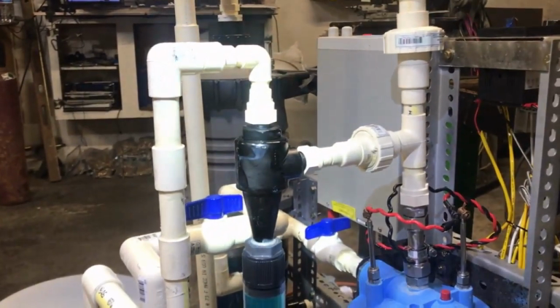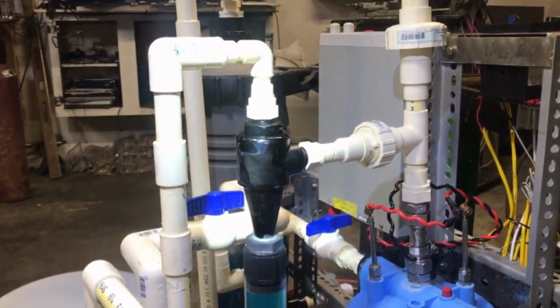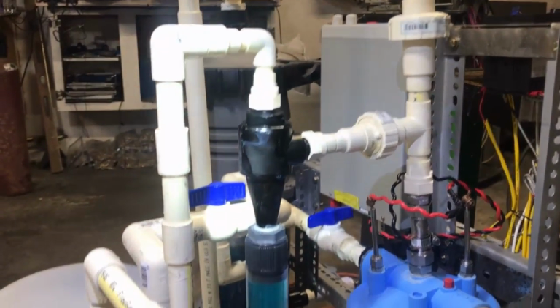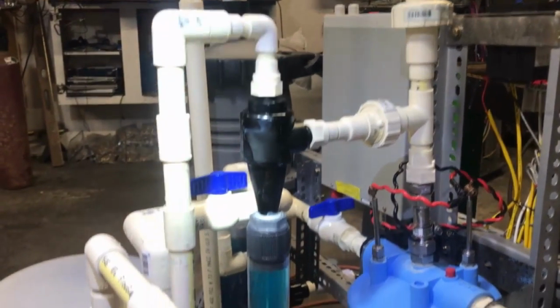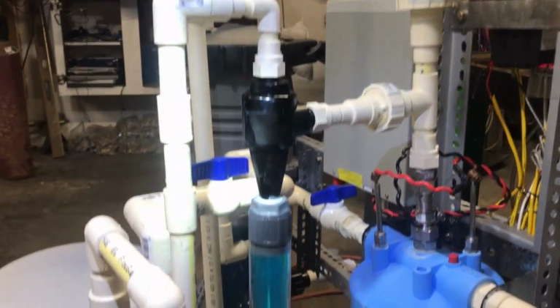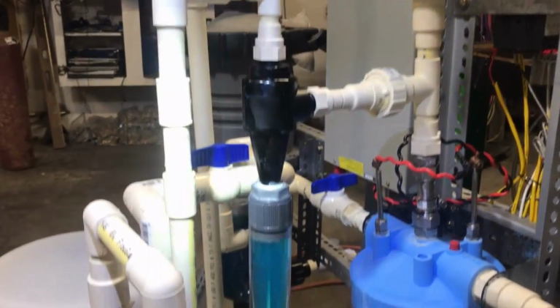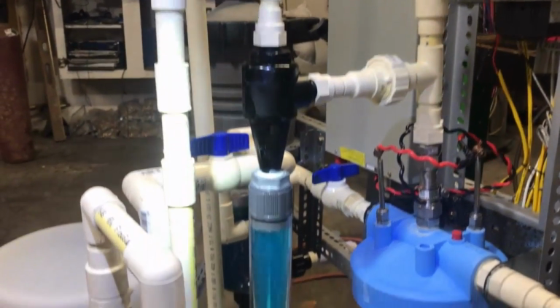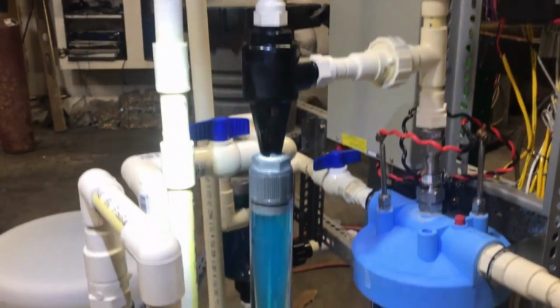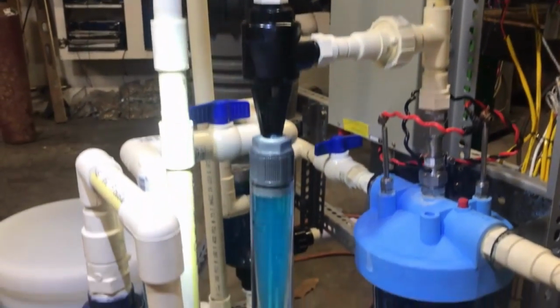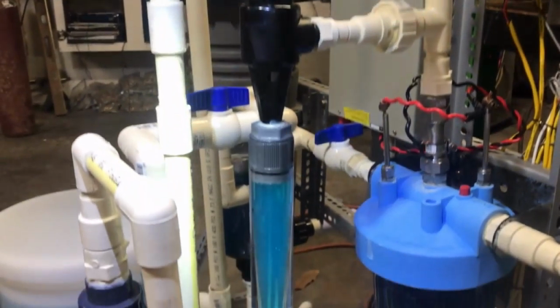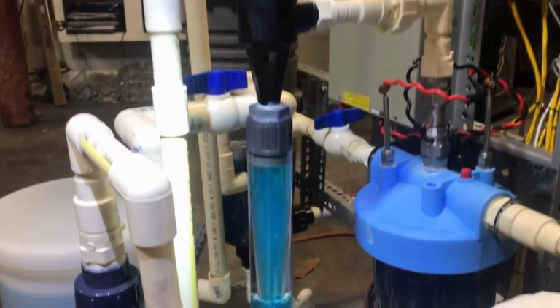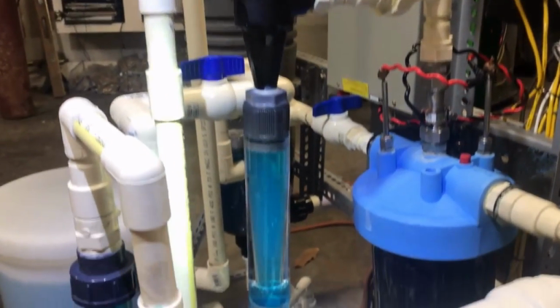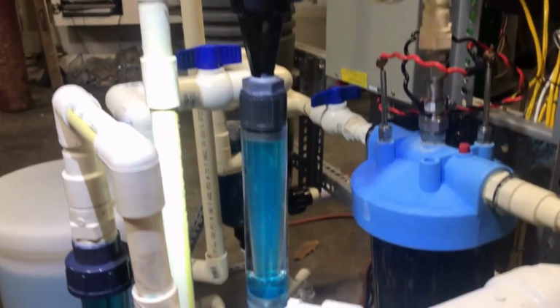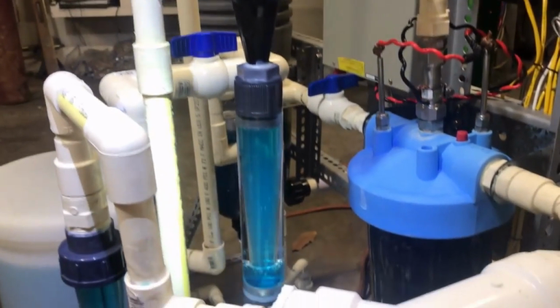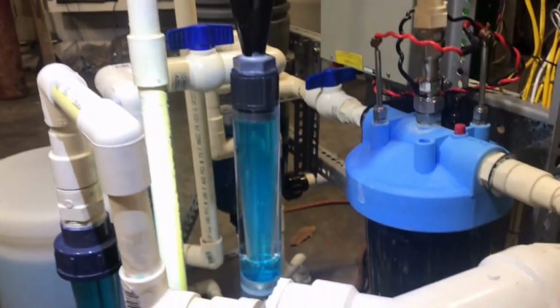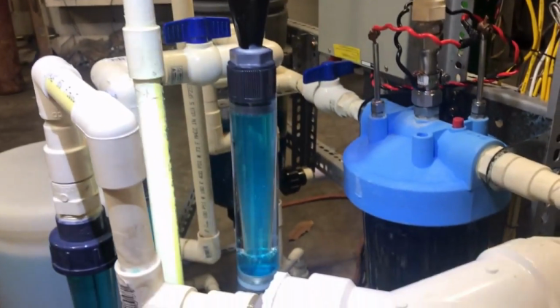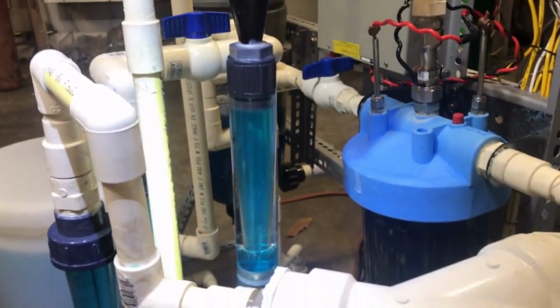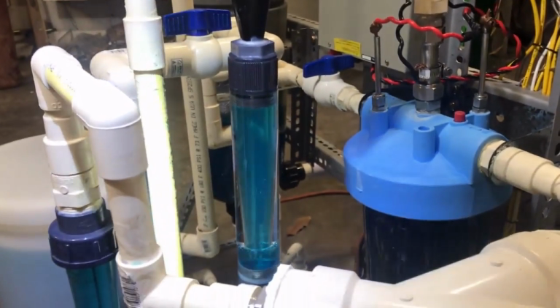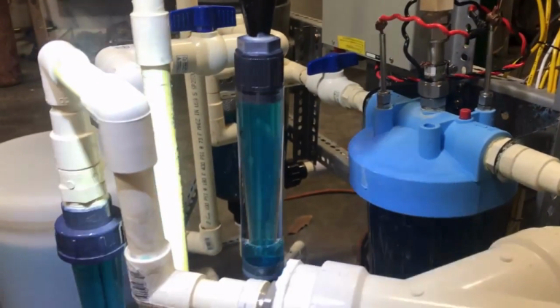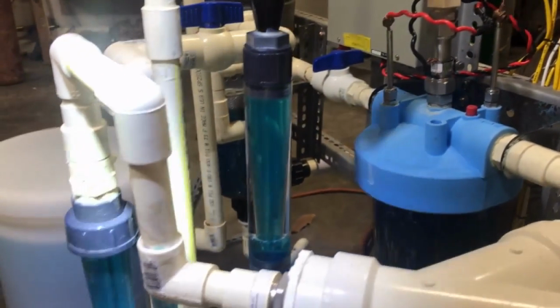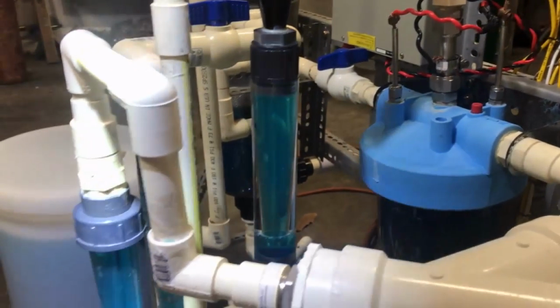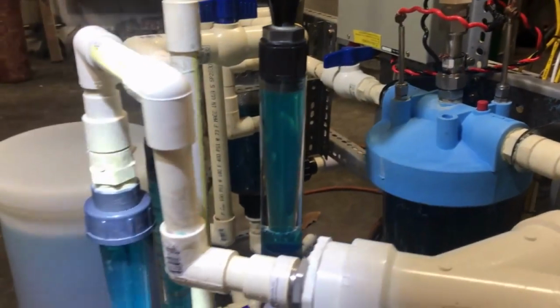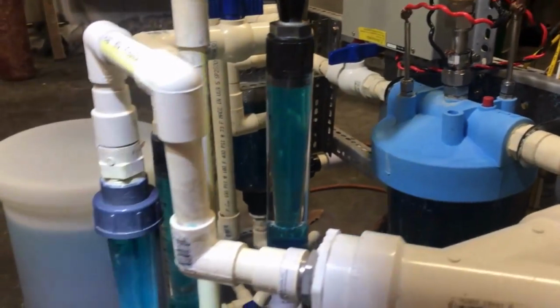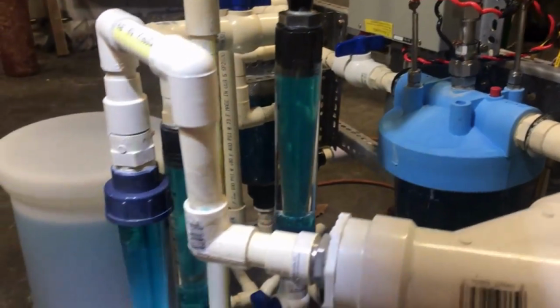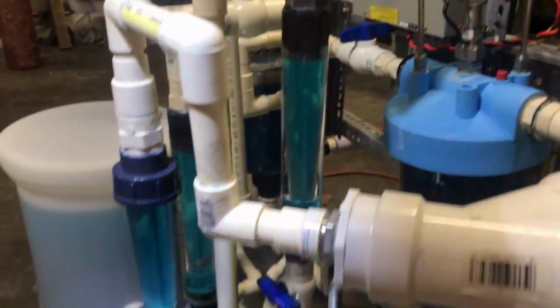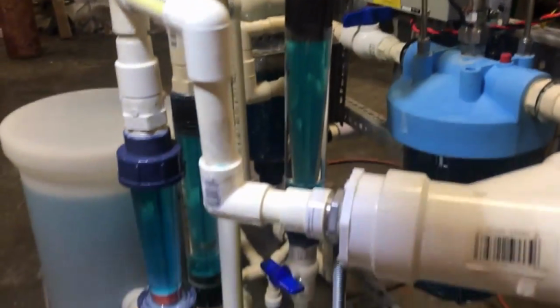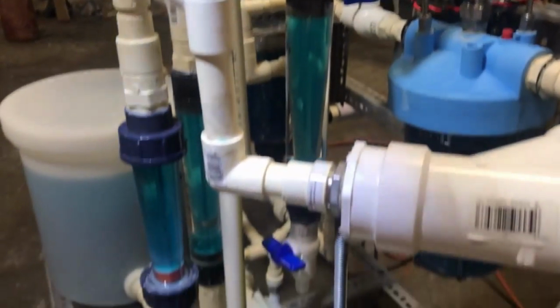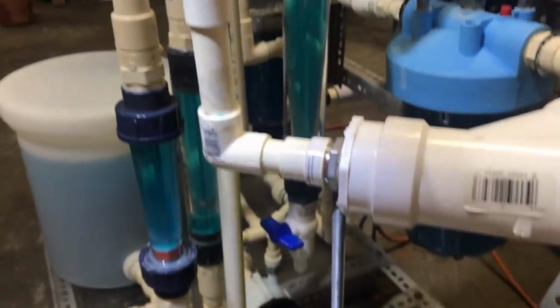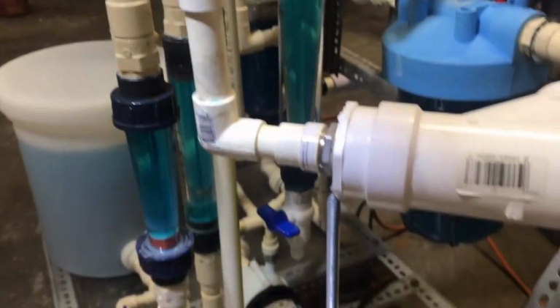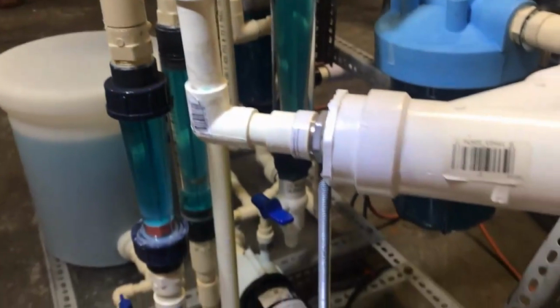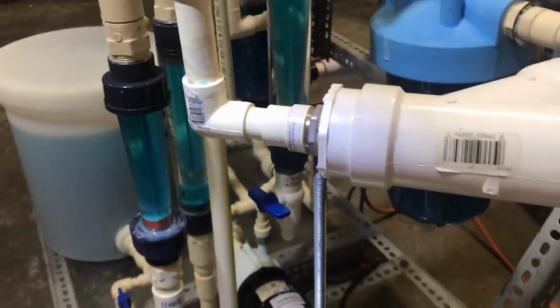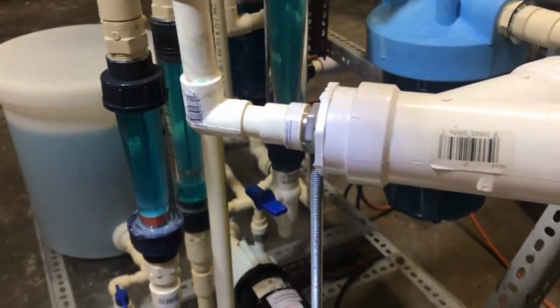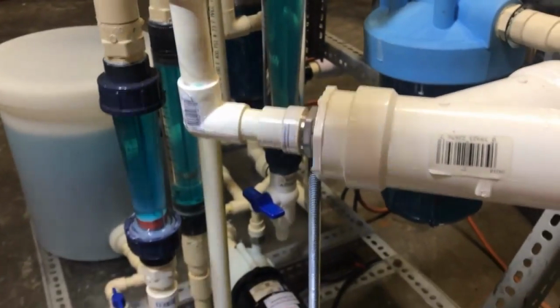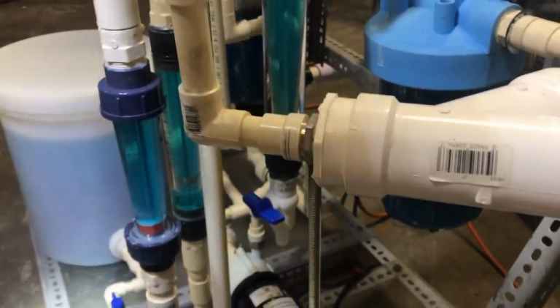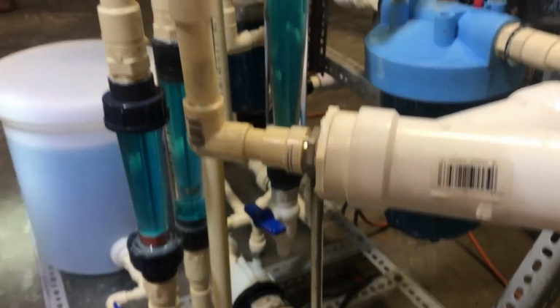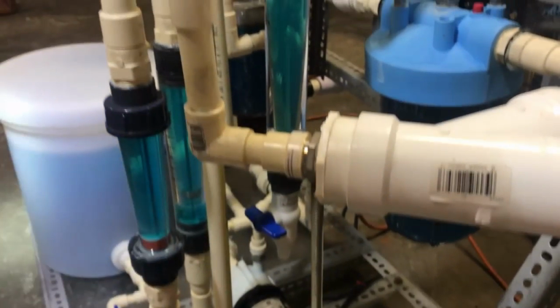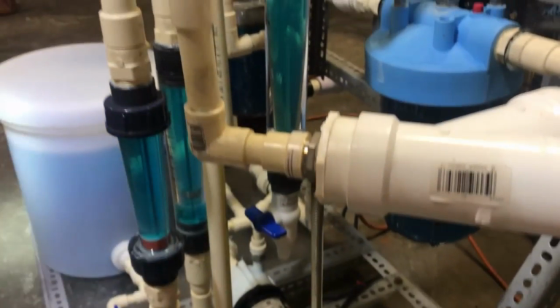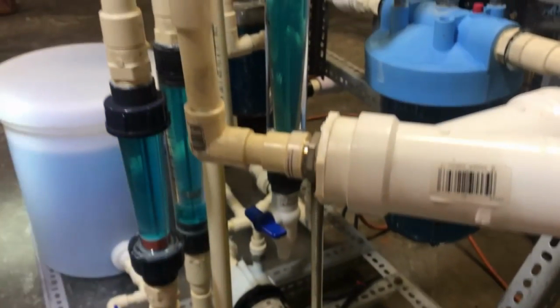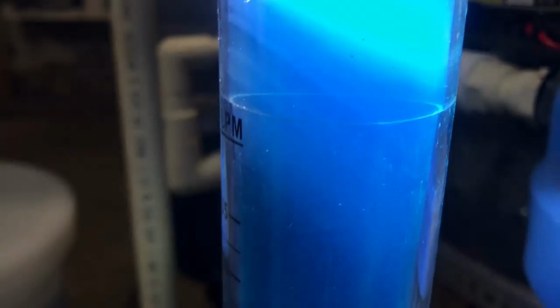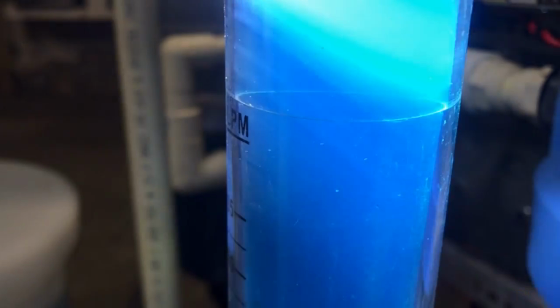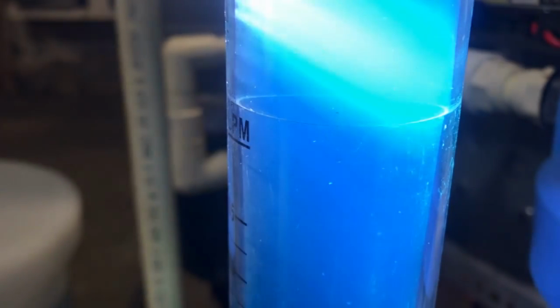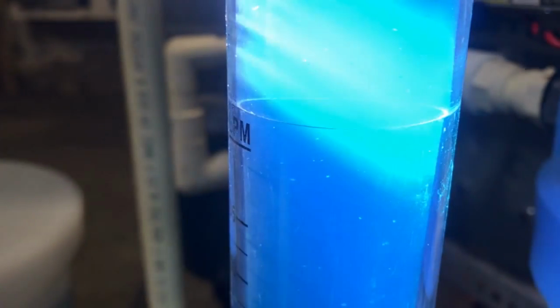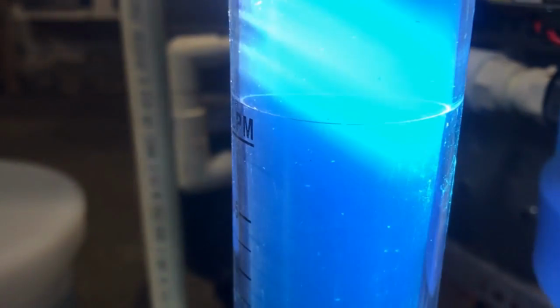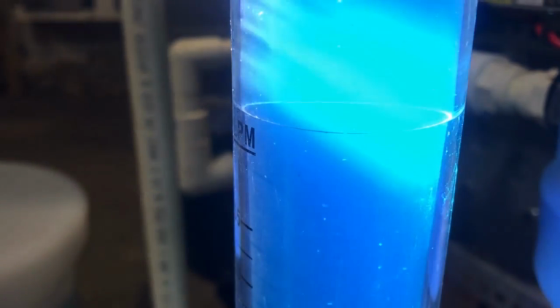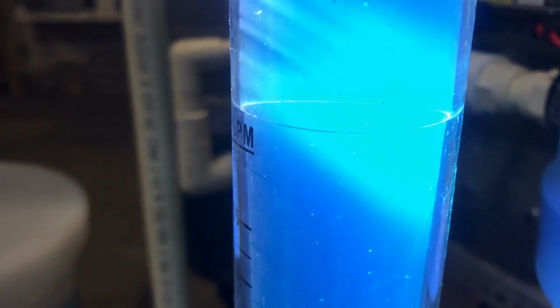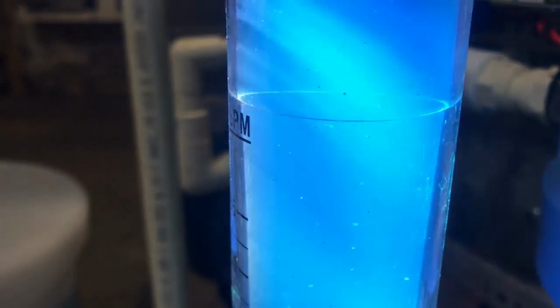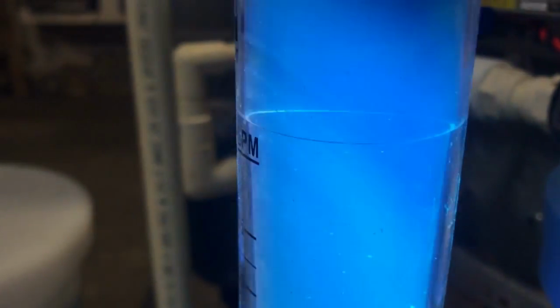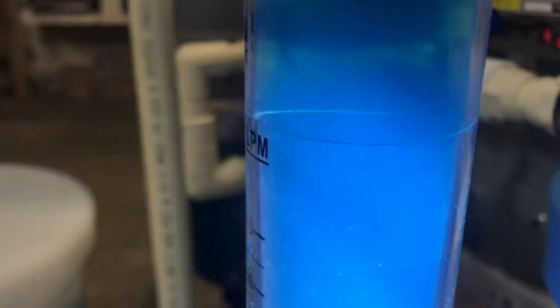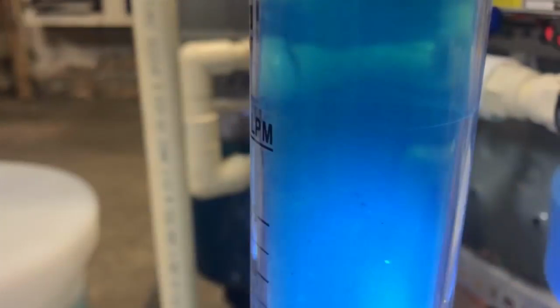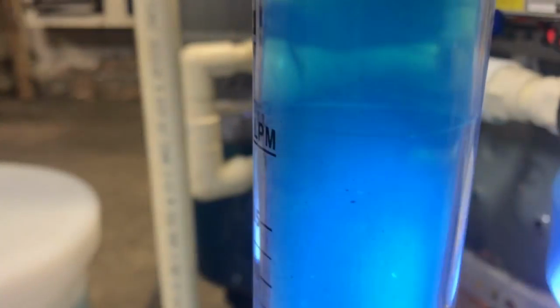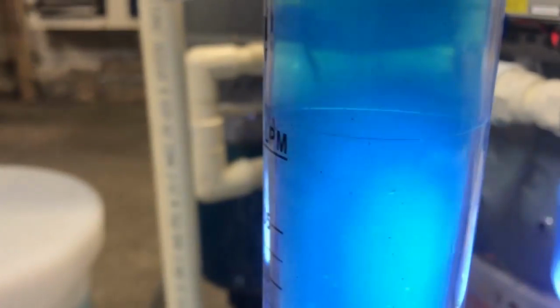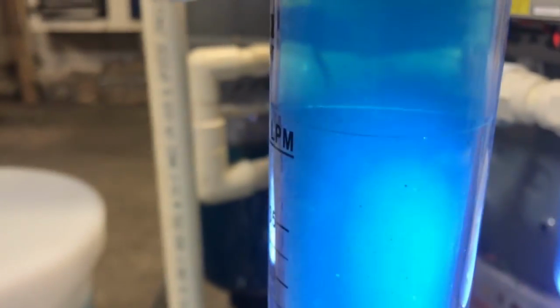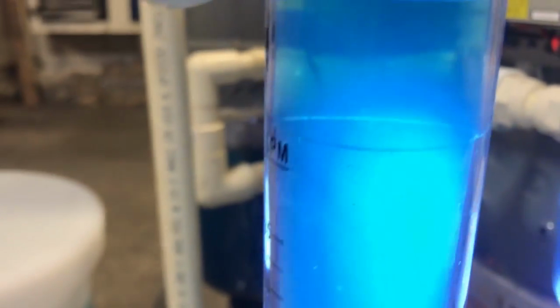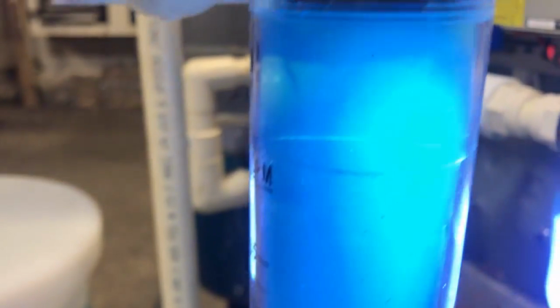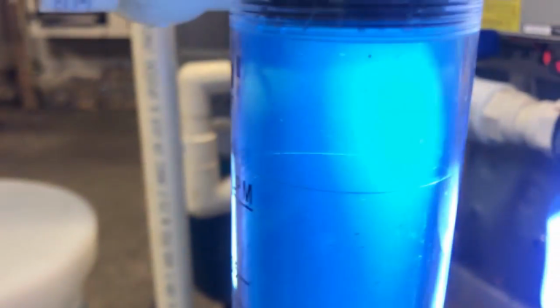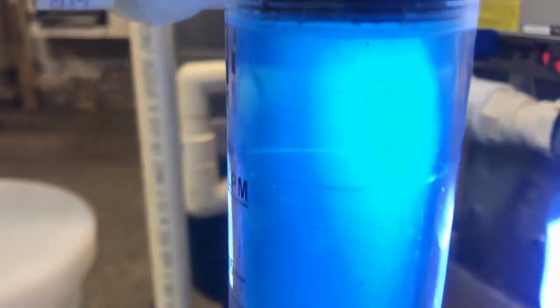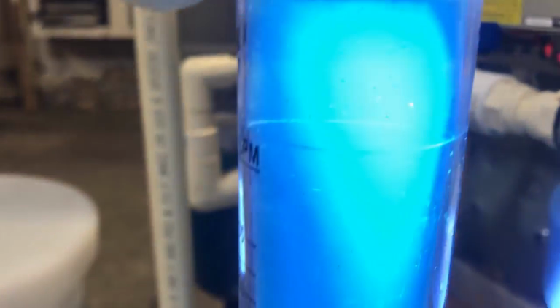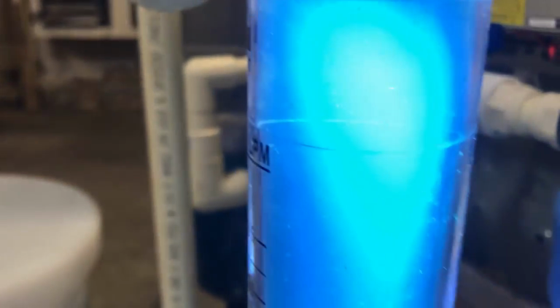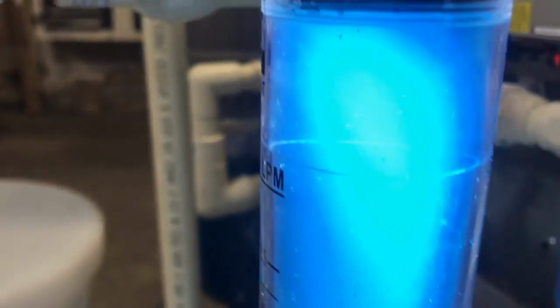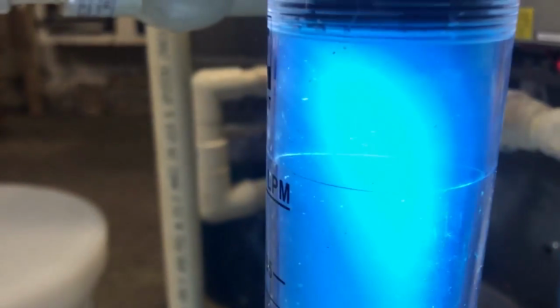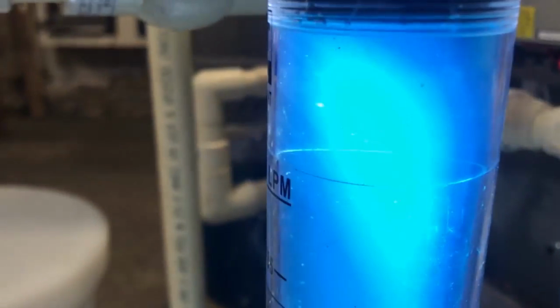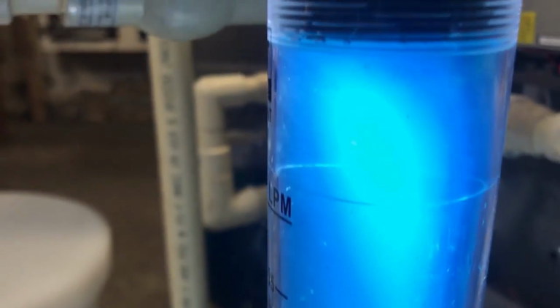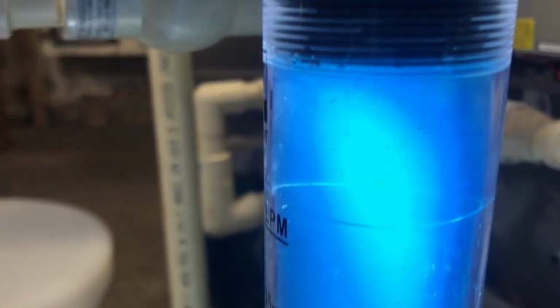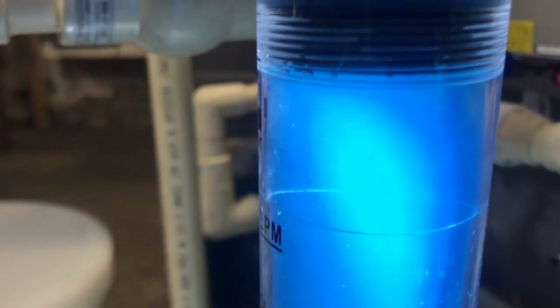What's up fellas? Checking out this hydrocyclone I just hooked up to the electro refining, electro winding machine, and it's doing fantastic.